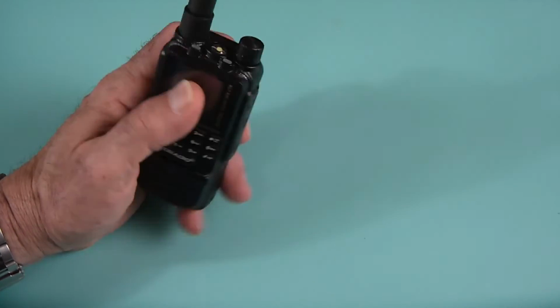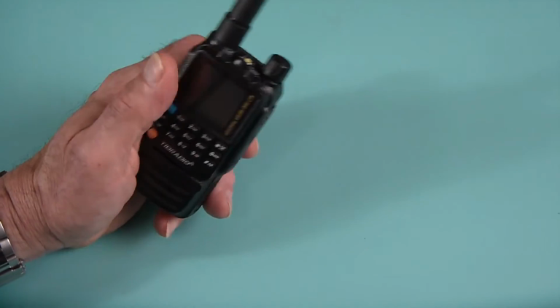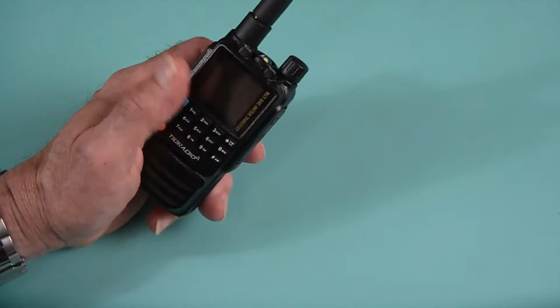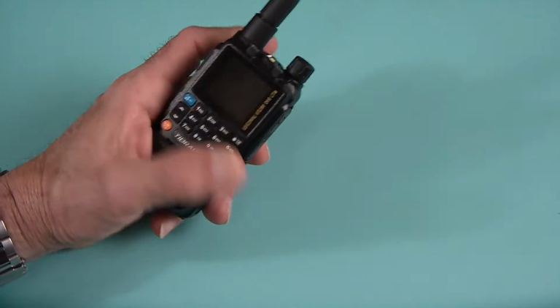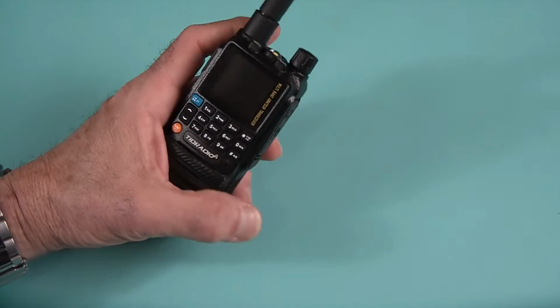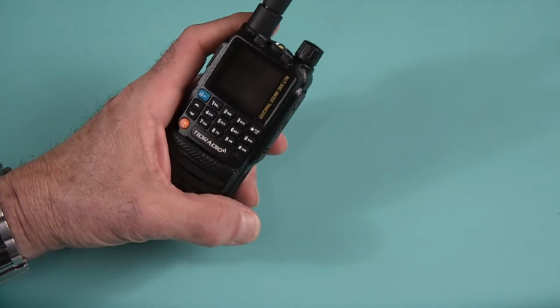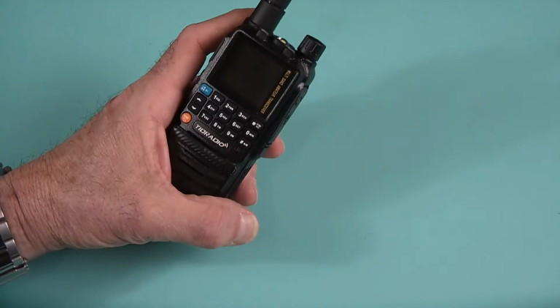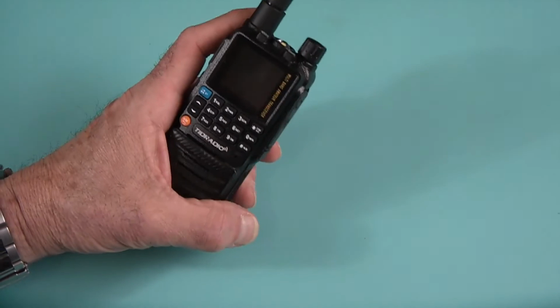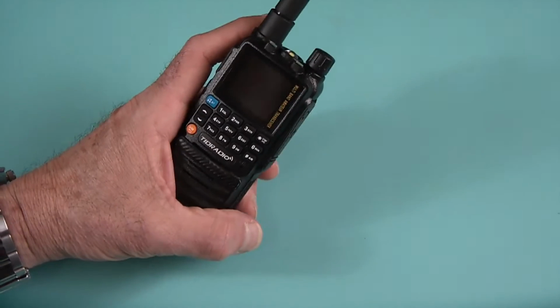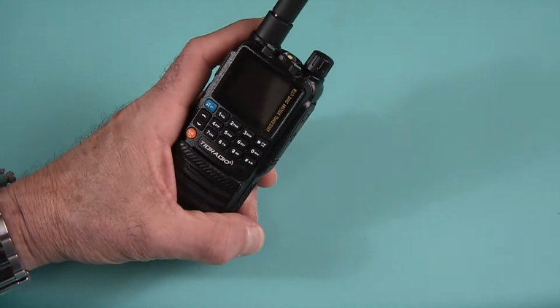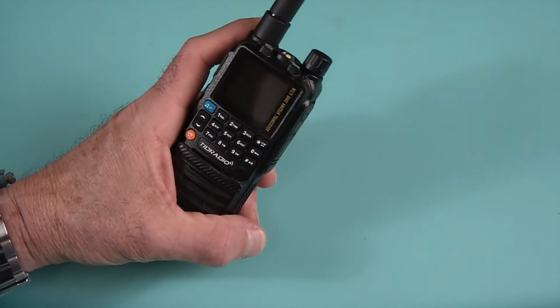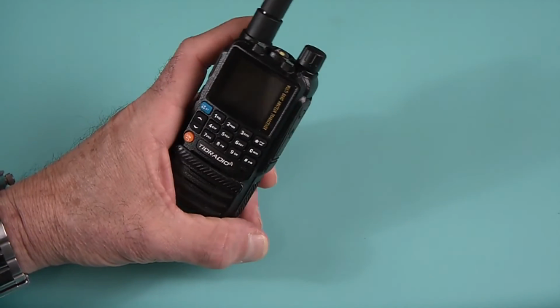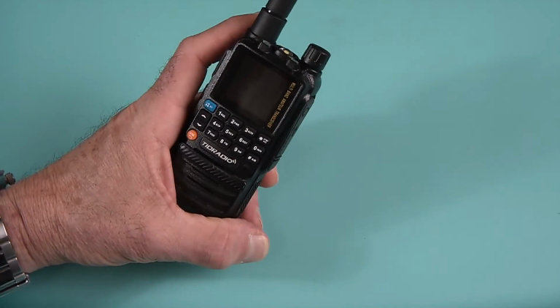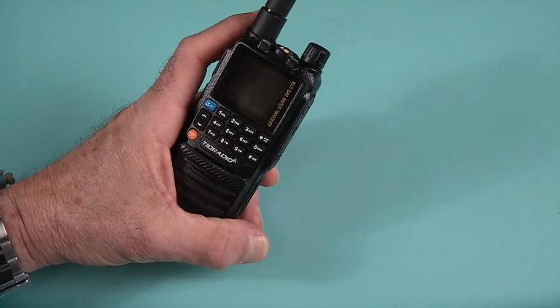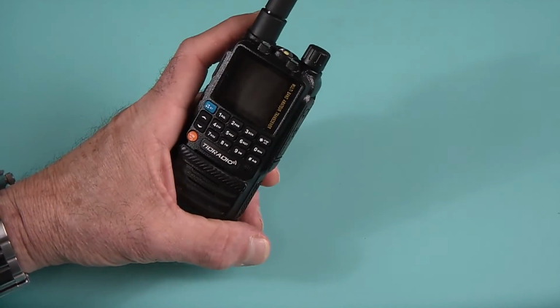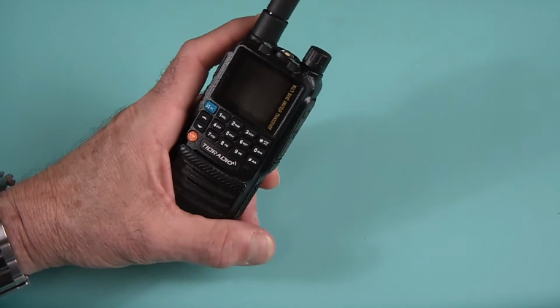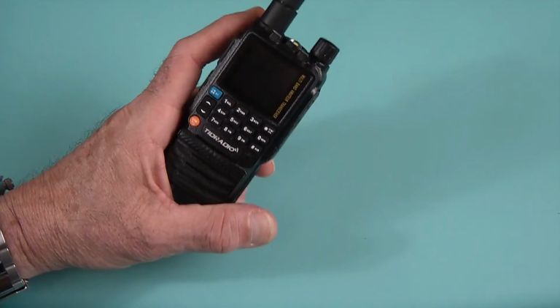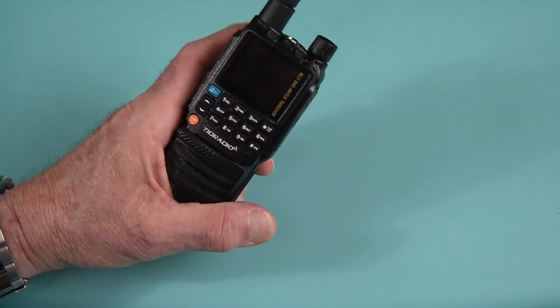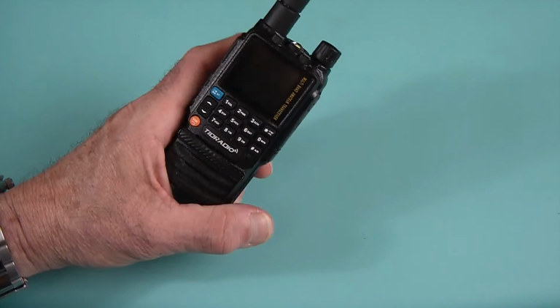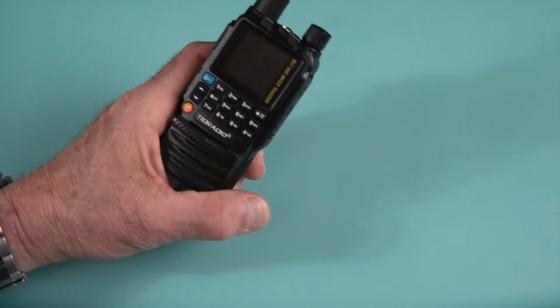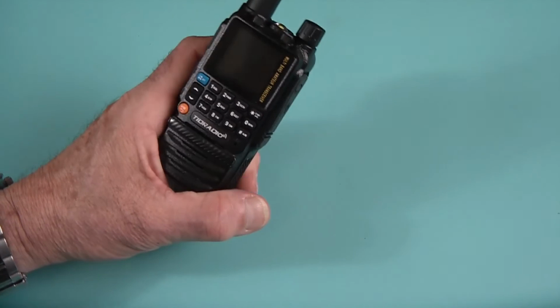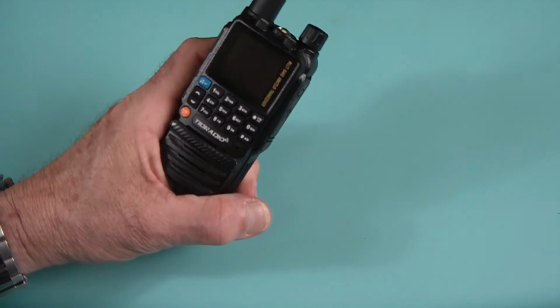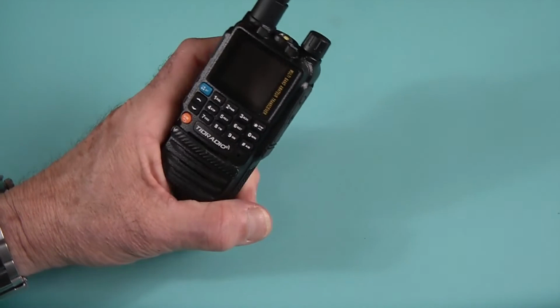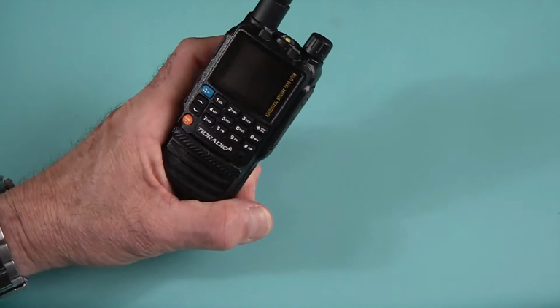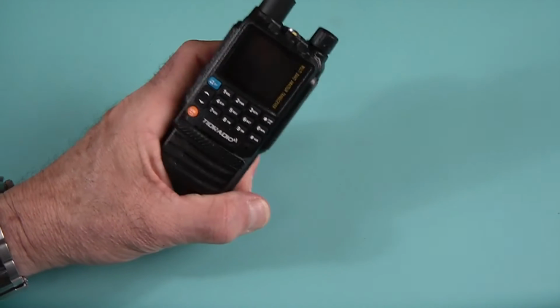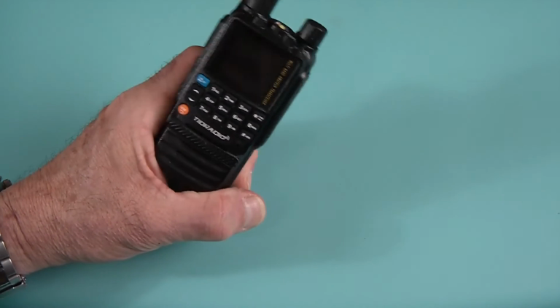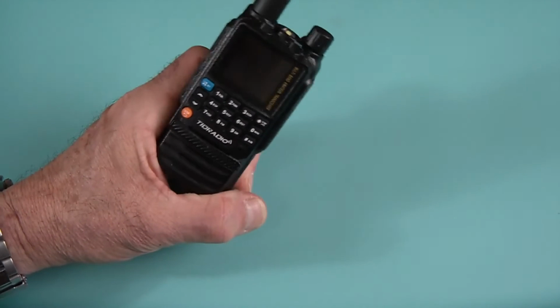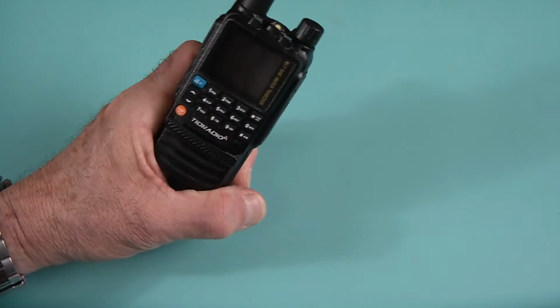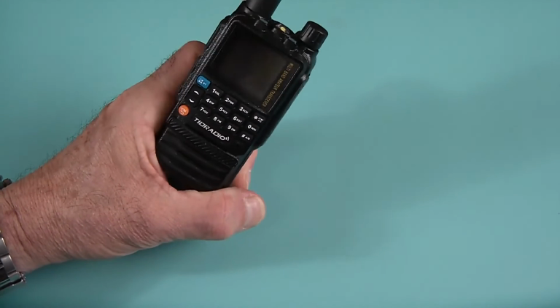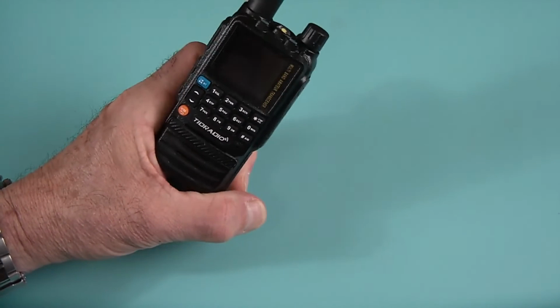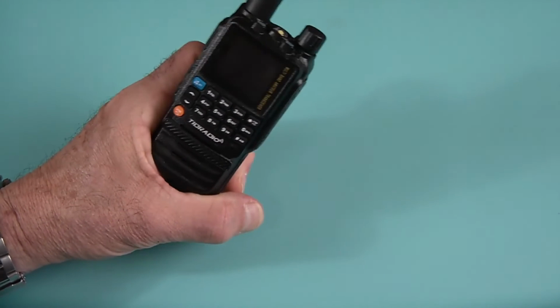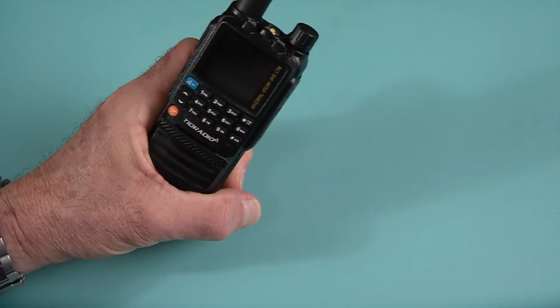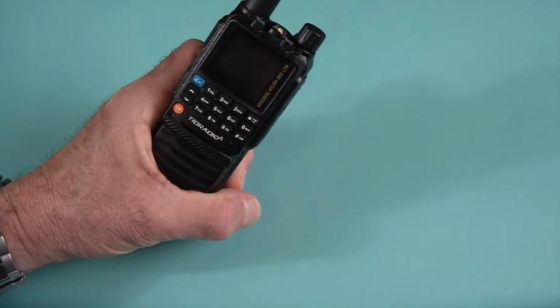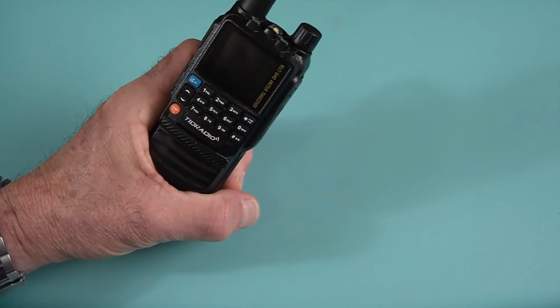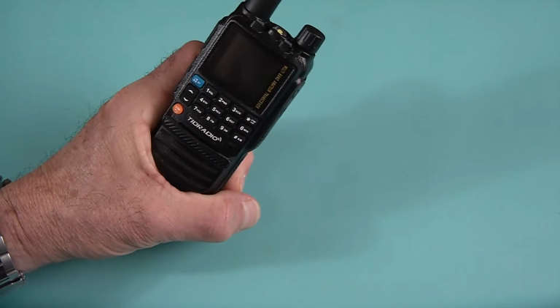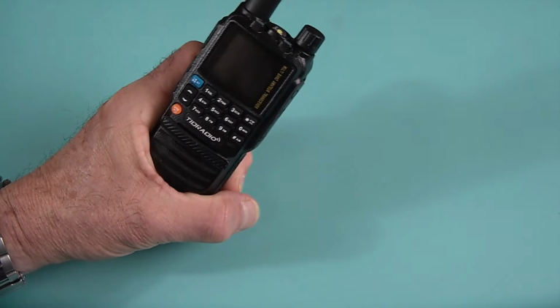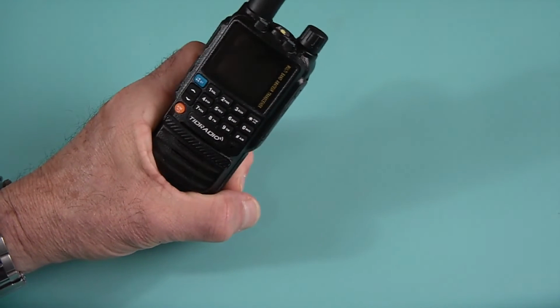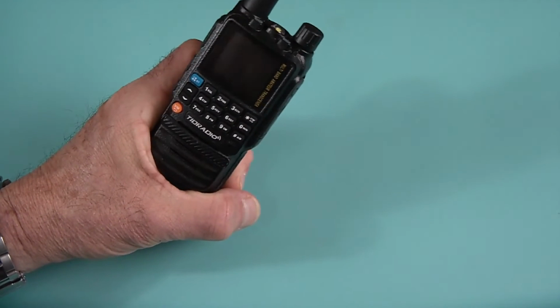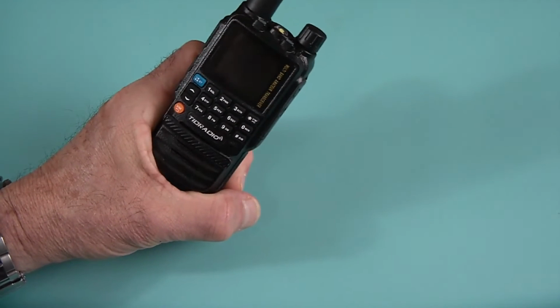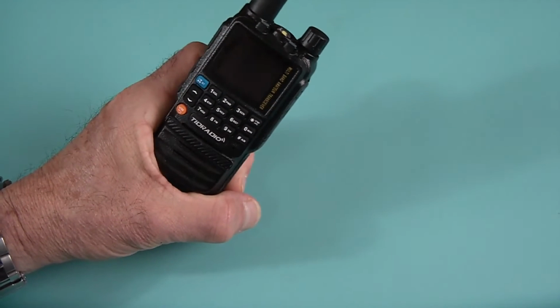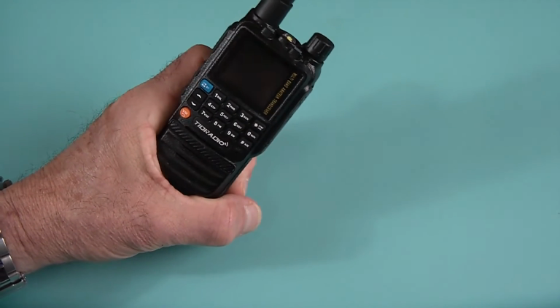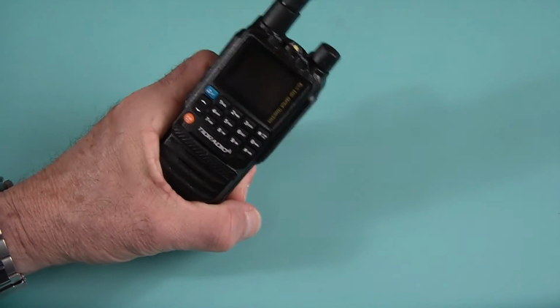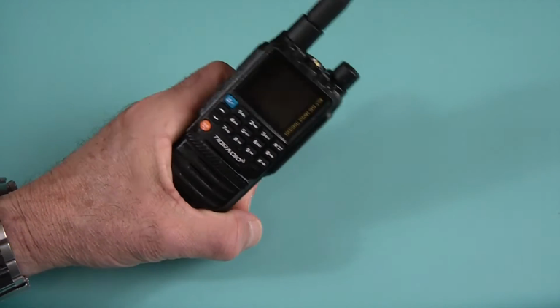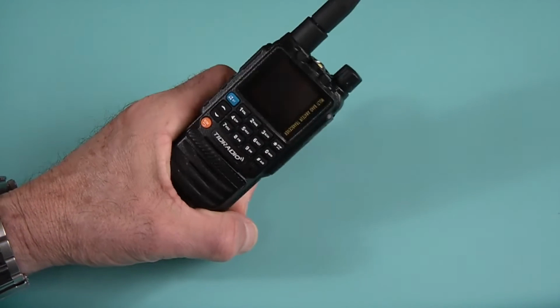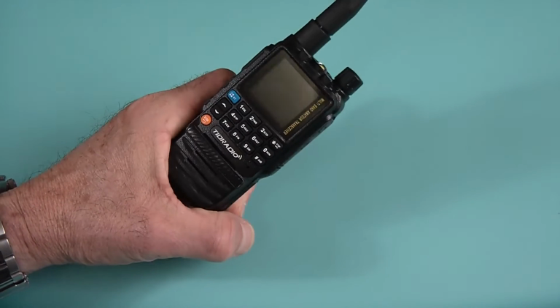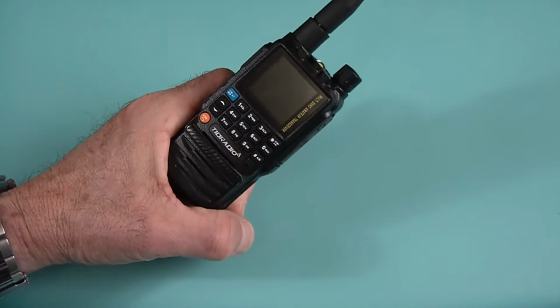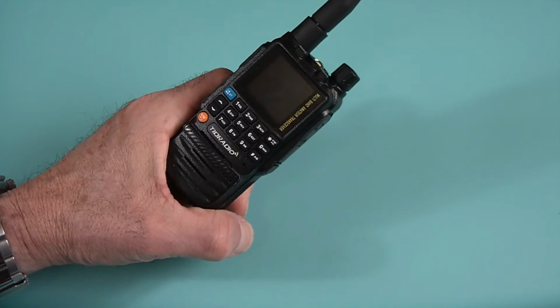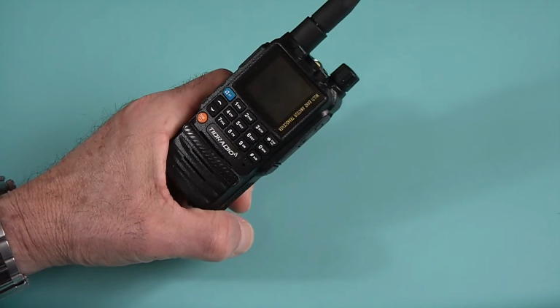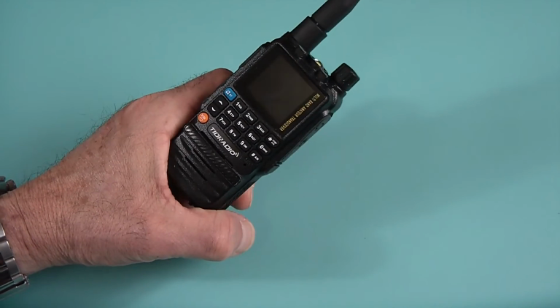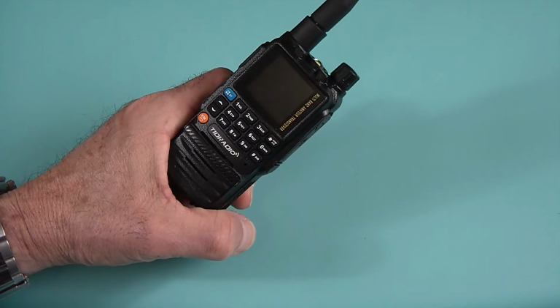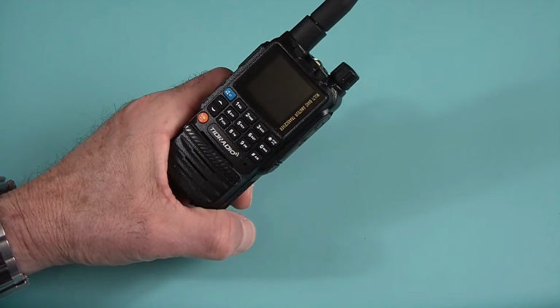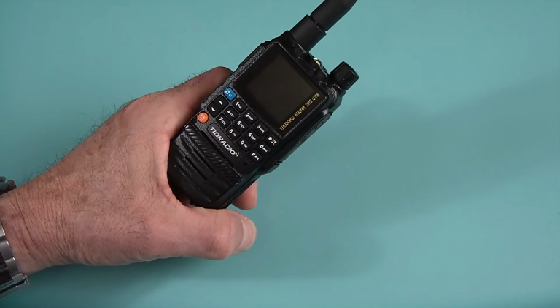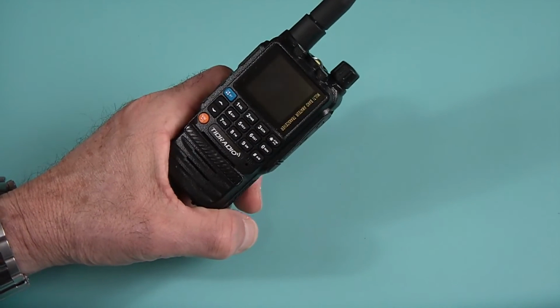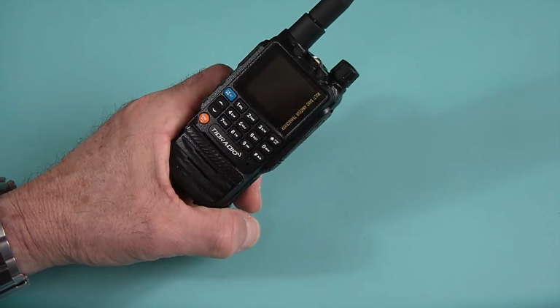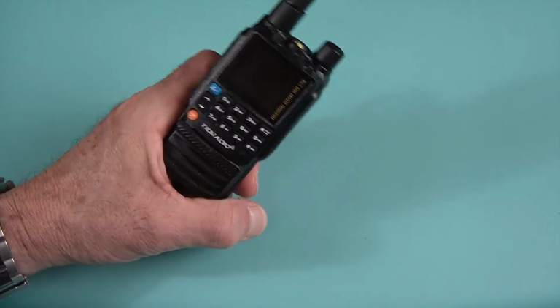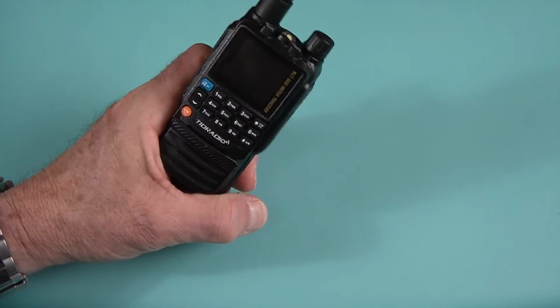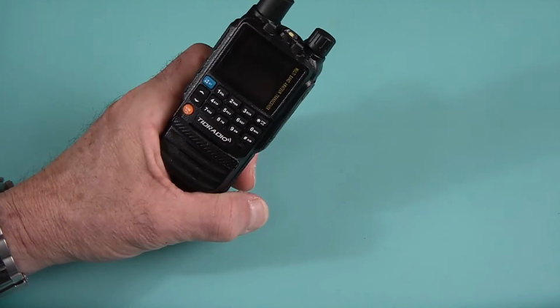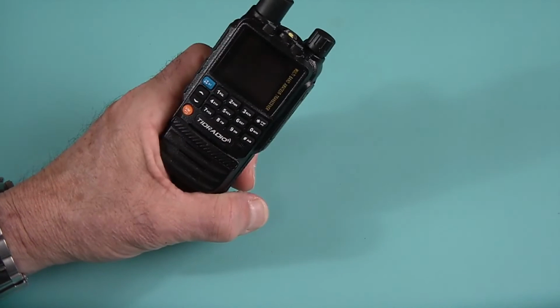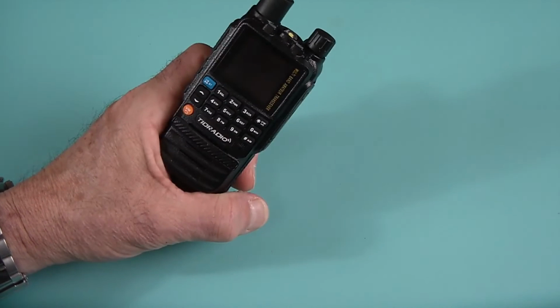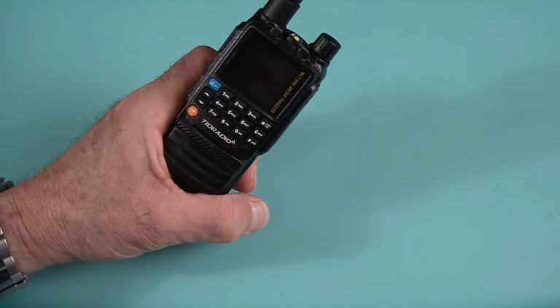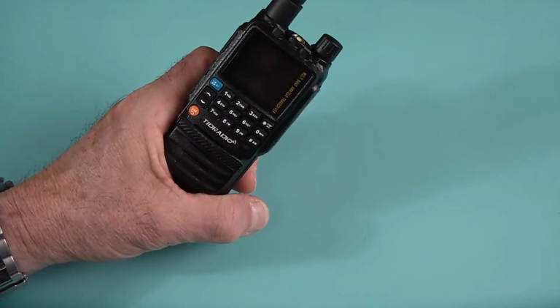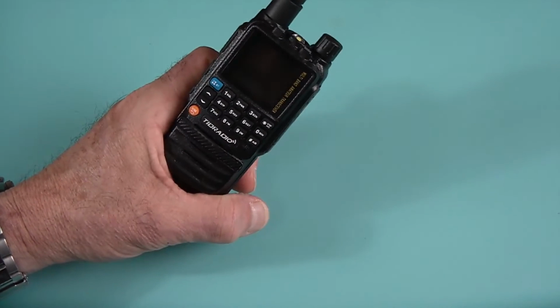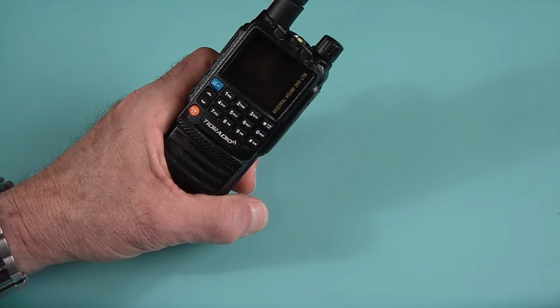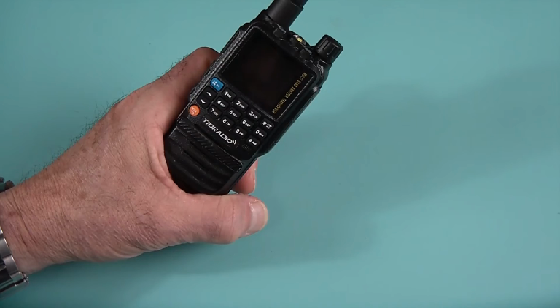TID Radio sticks to their own thing. Interestingly enough, TID Radio does also manufacture radios for Baofeng.